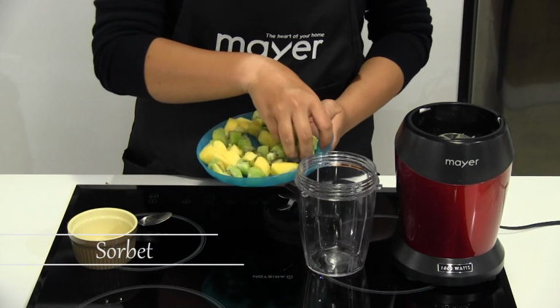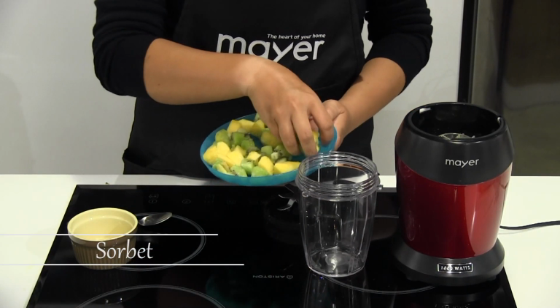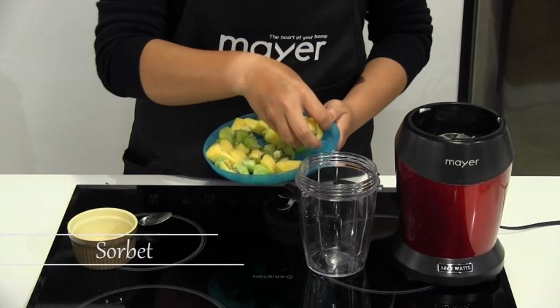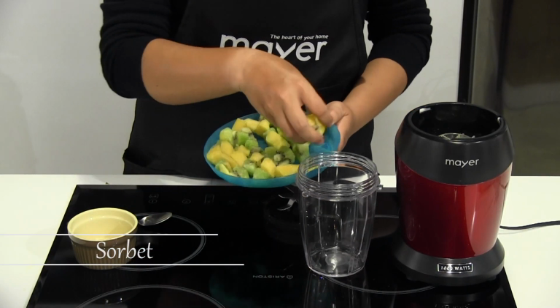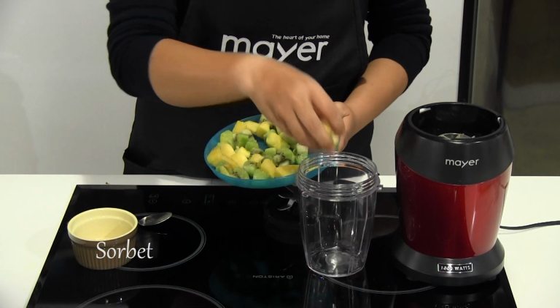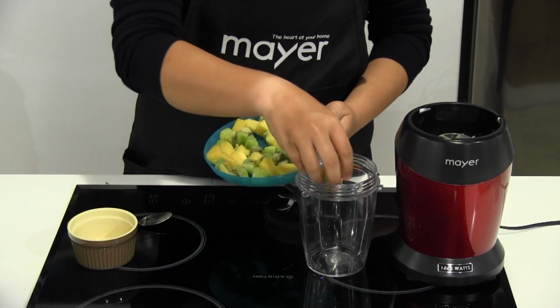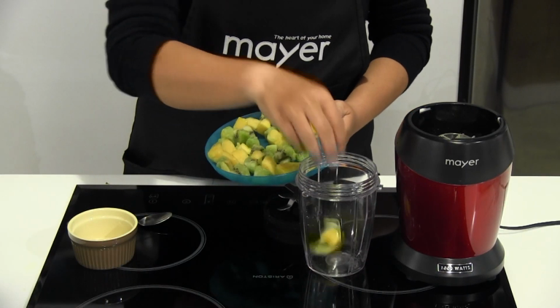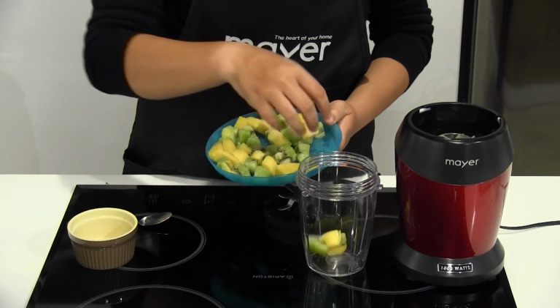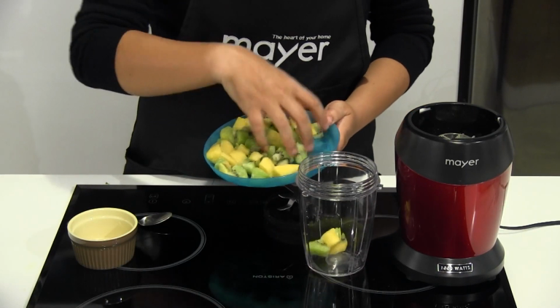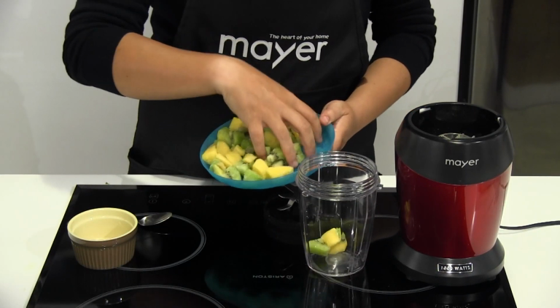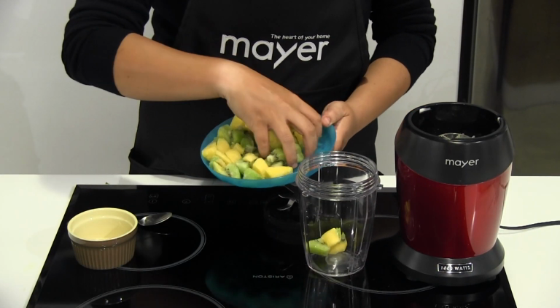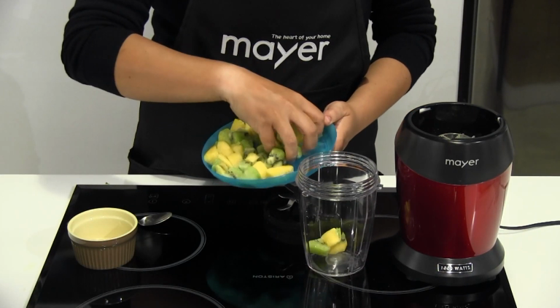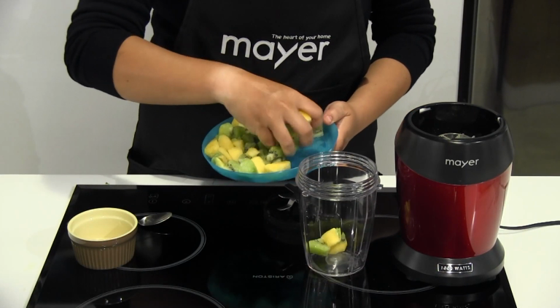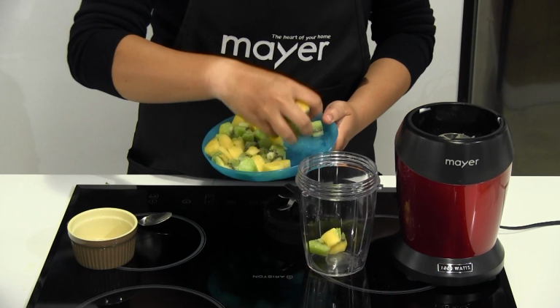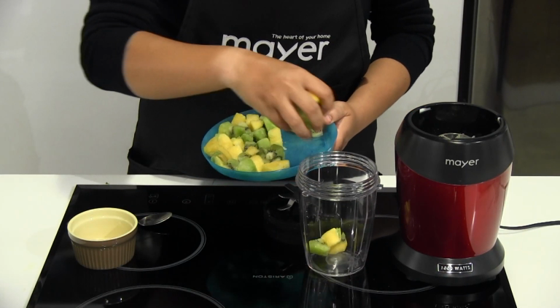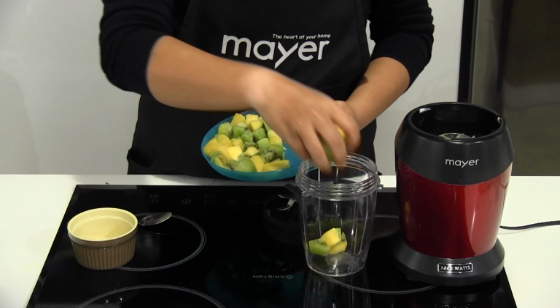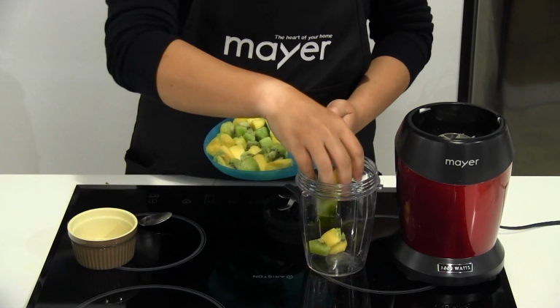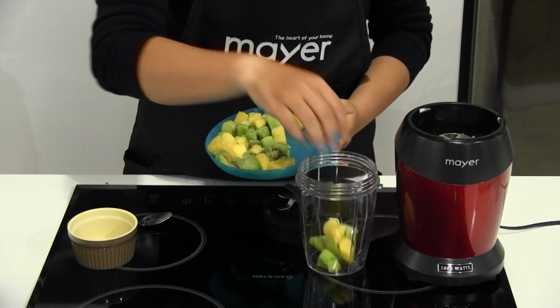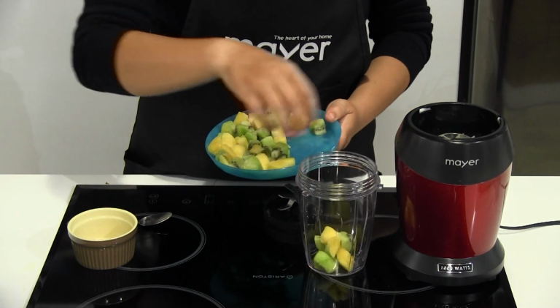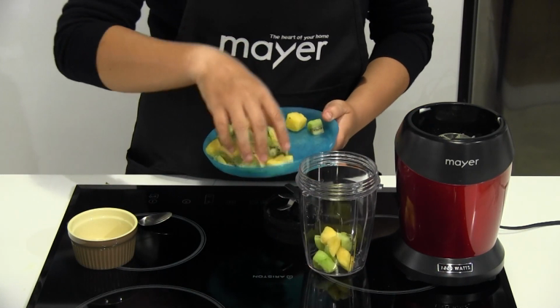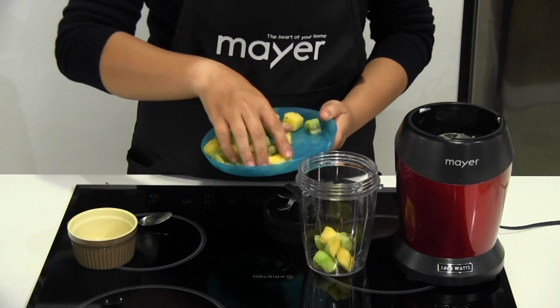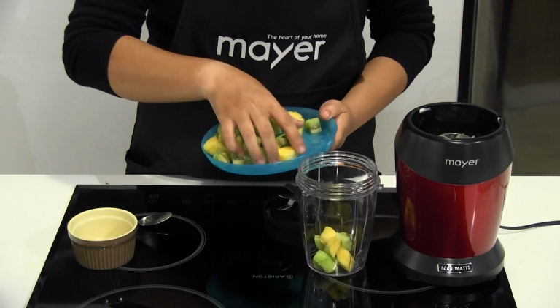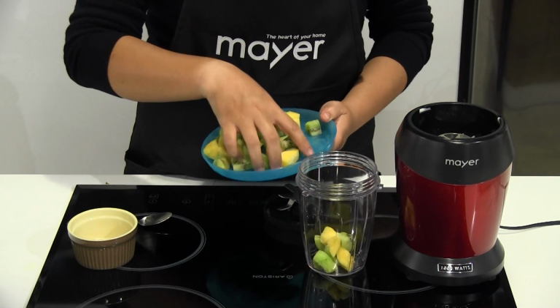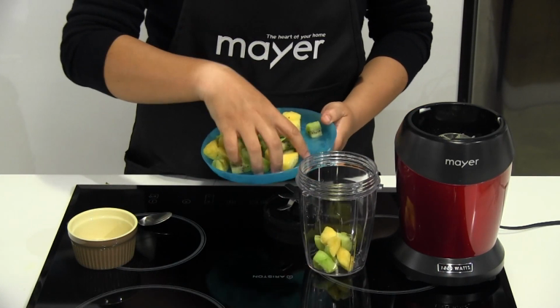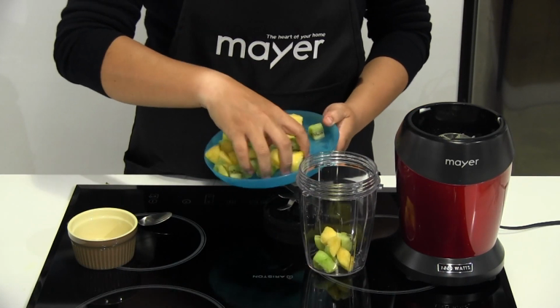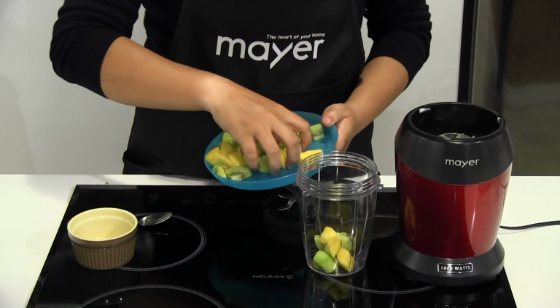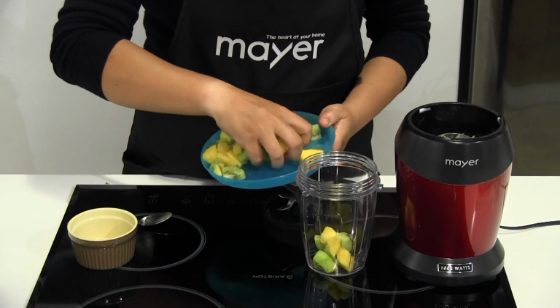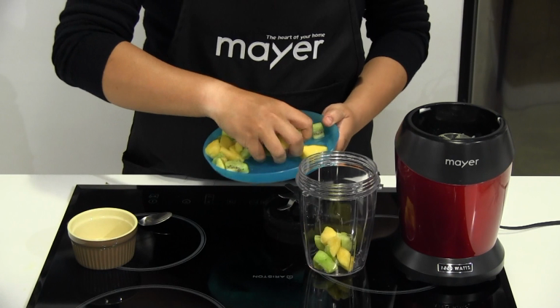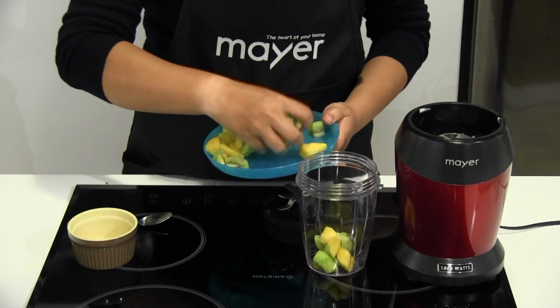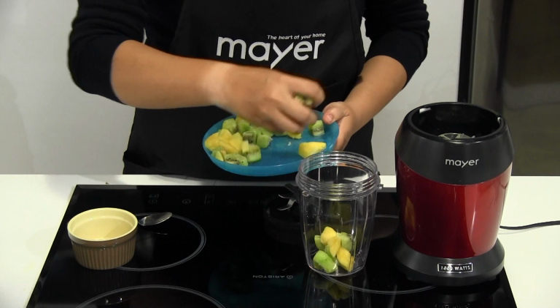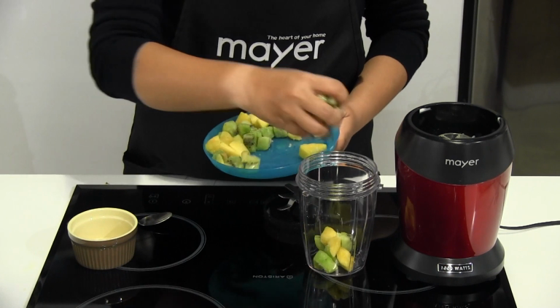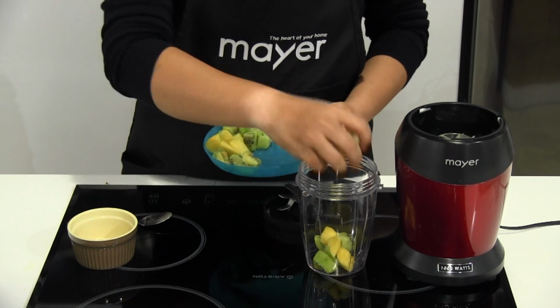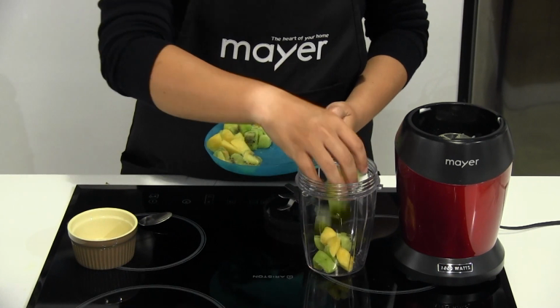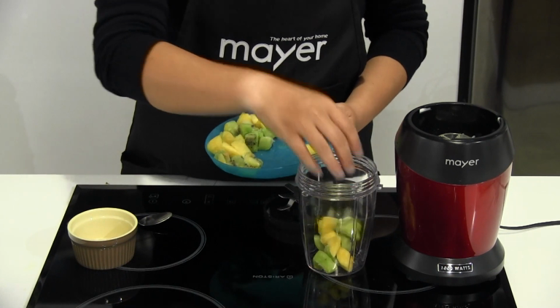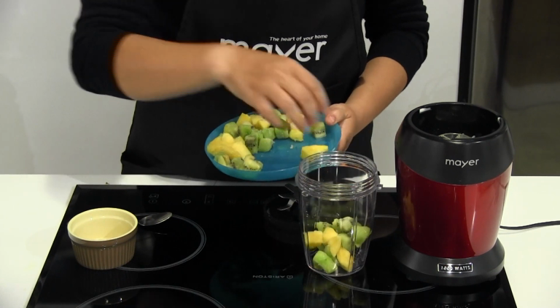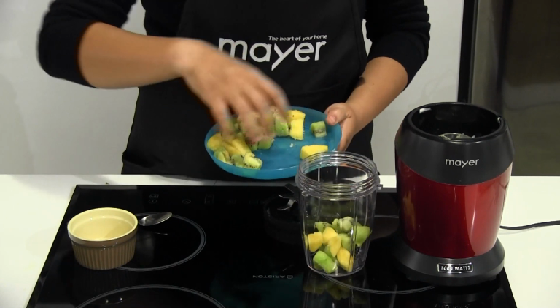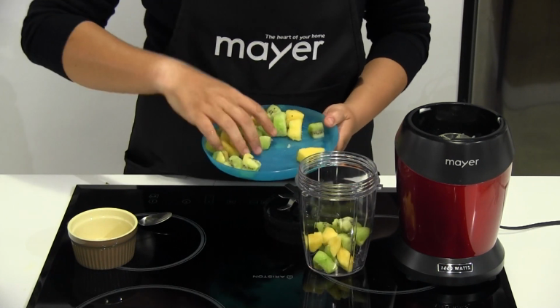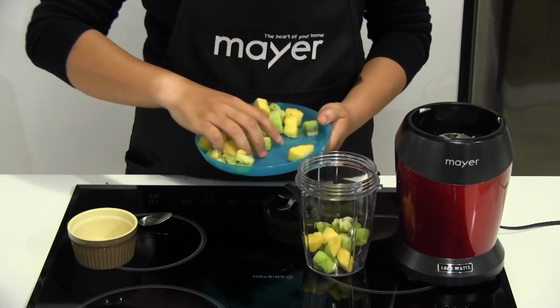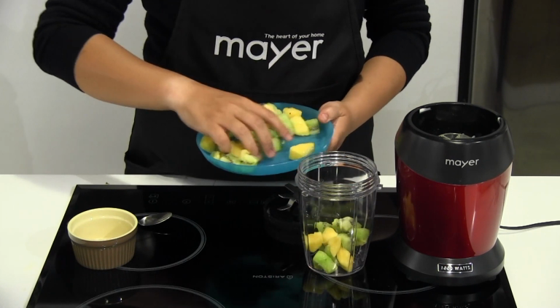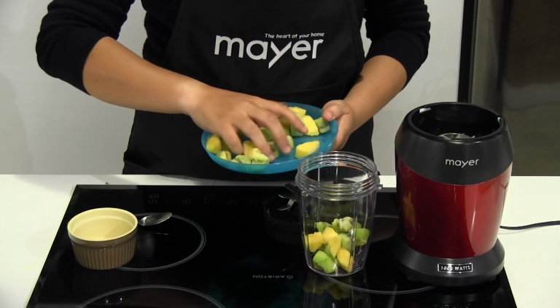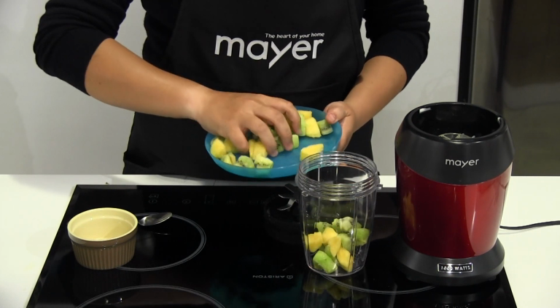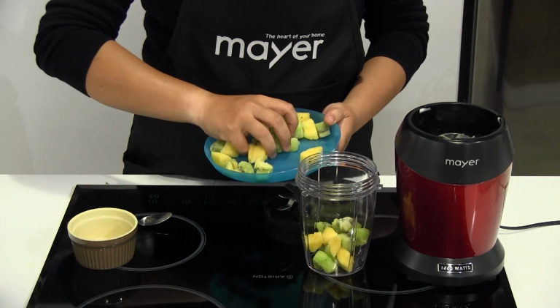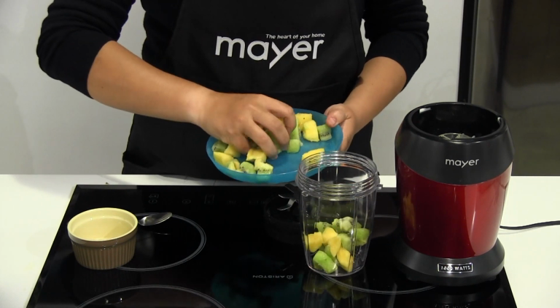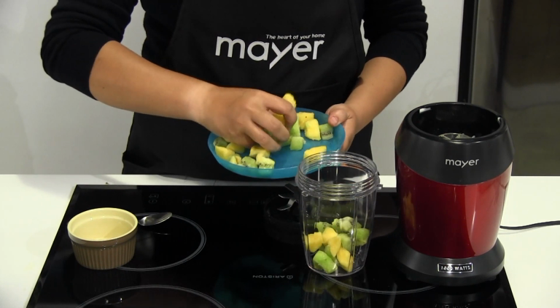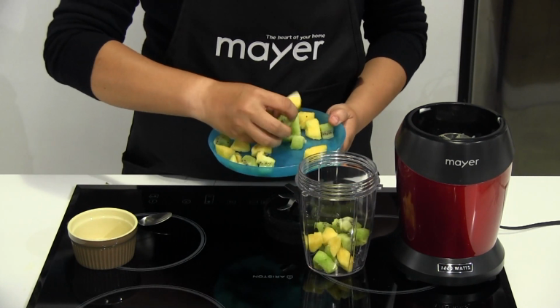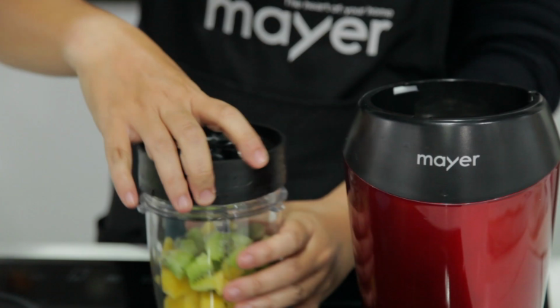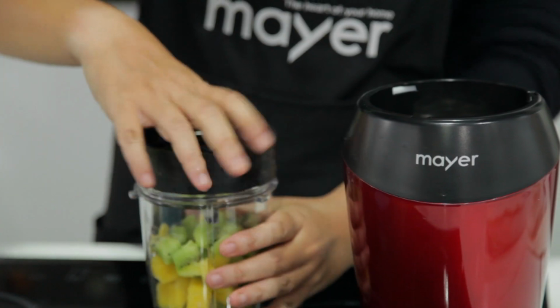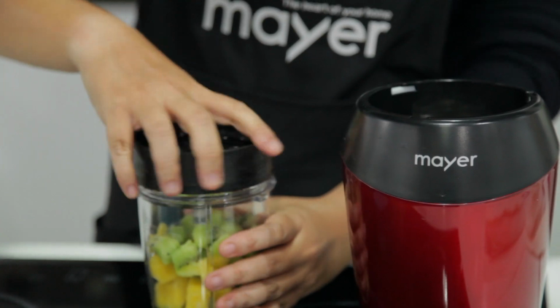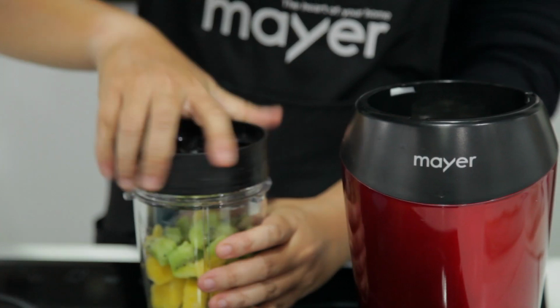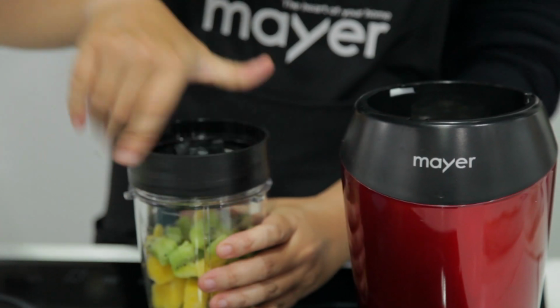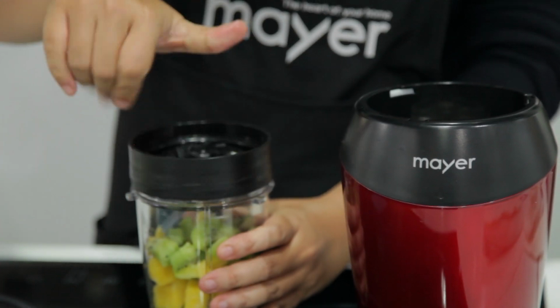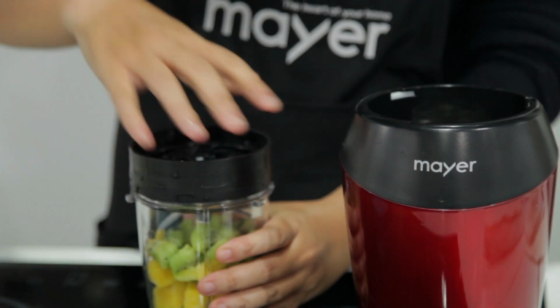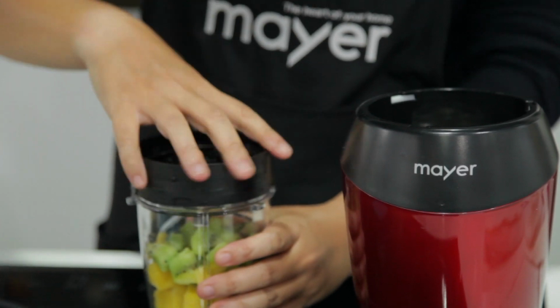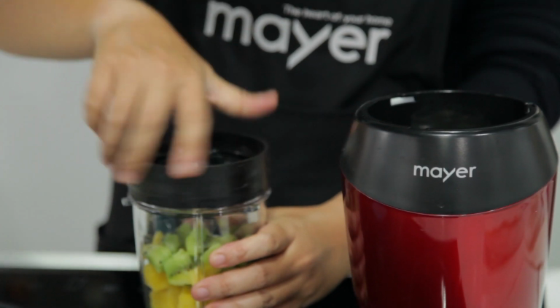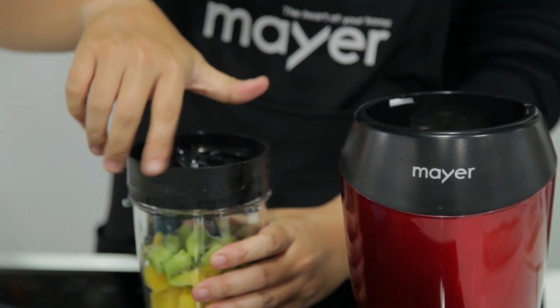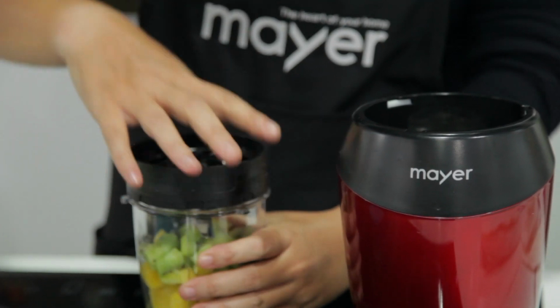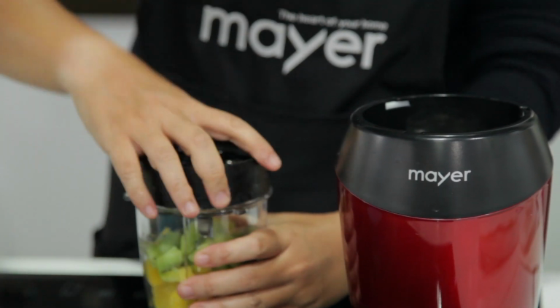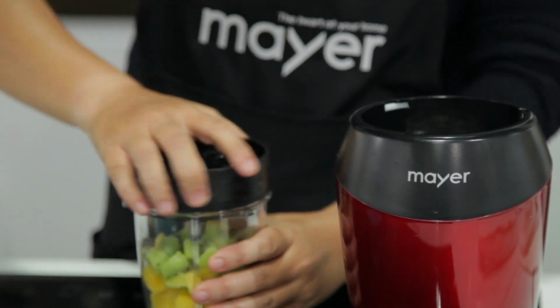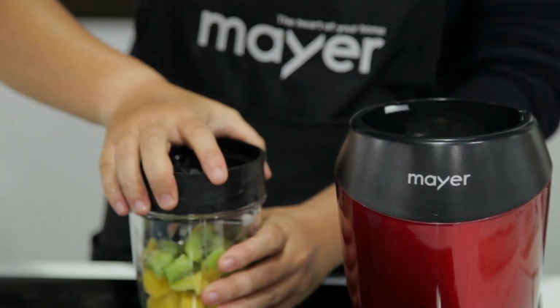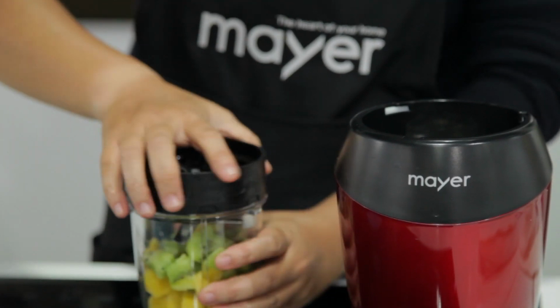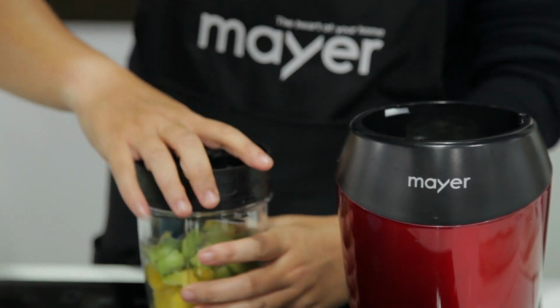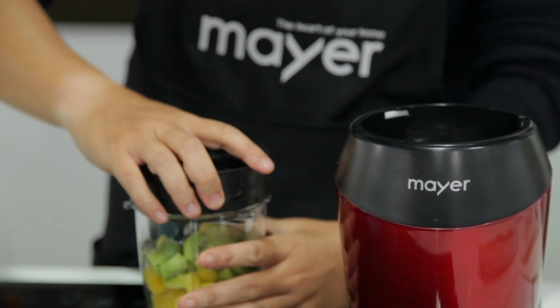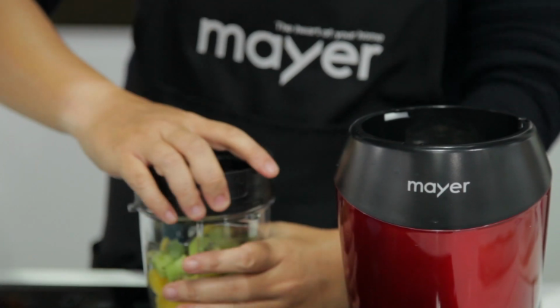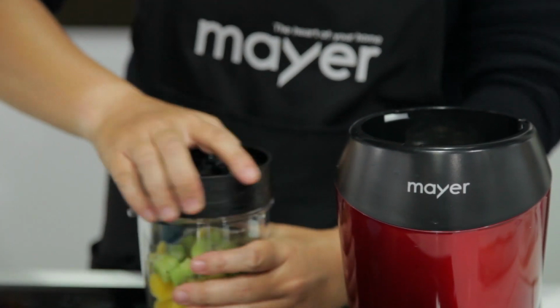Watching a late night movie with your loved ones? Indulge yourself with your very own homemade smoothie to go along with it. Perfect!